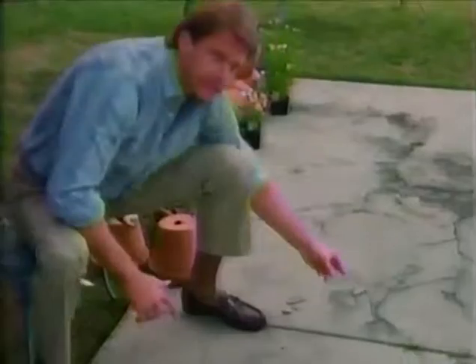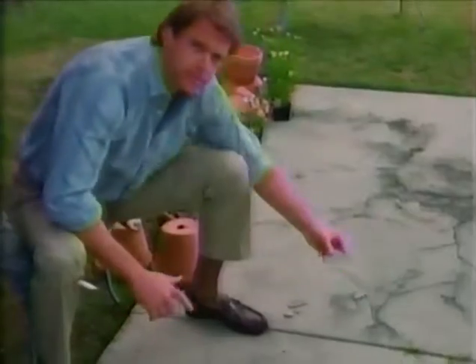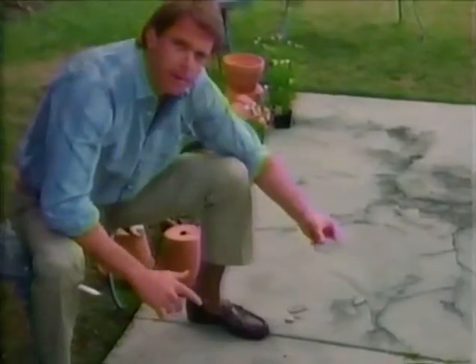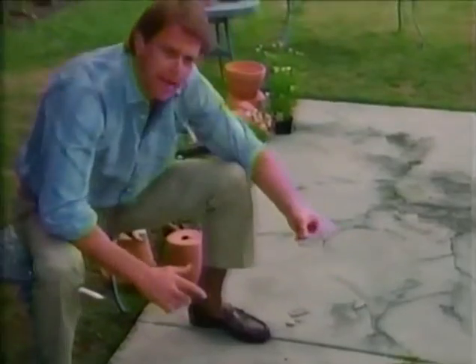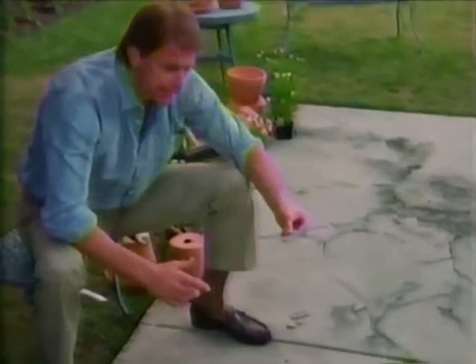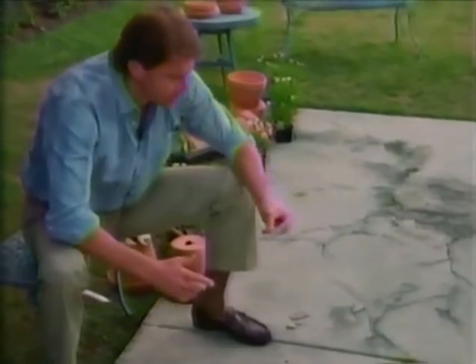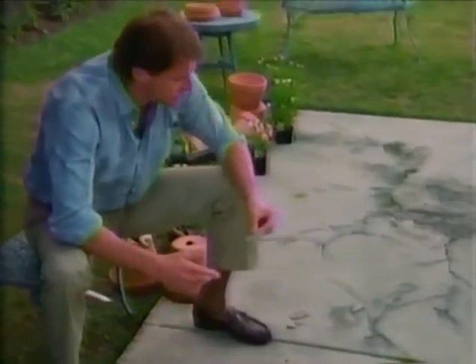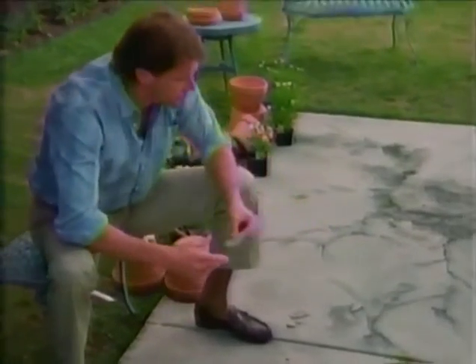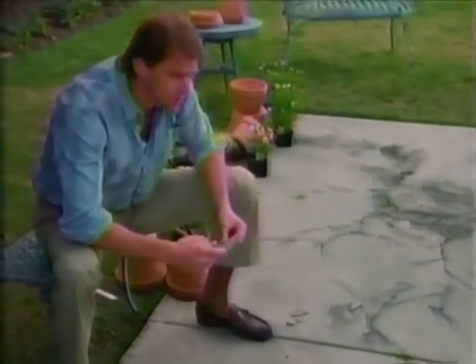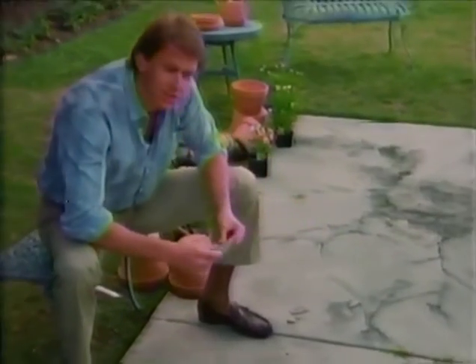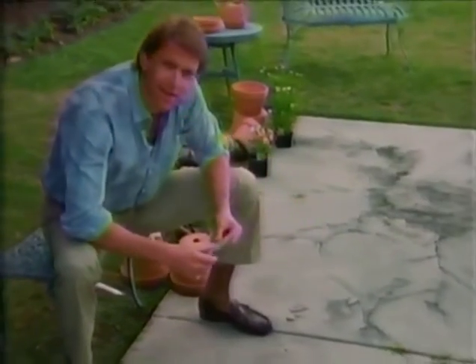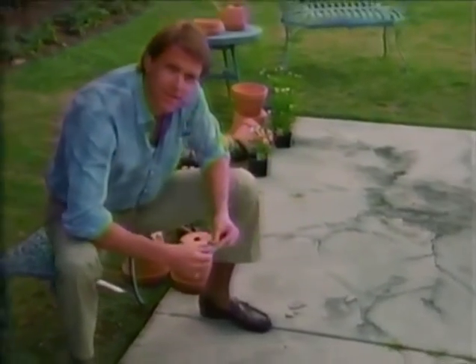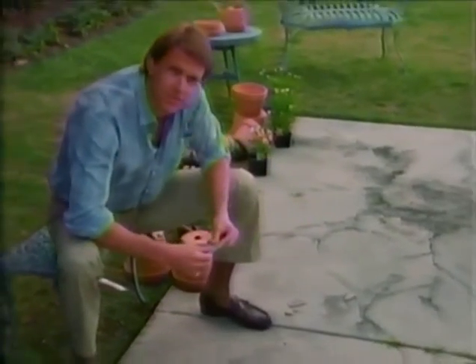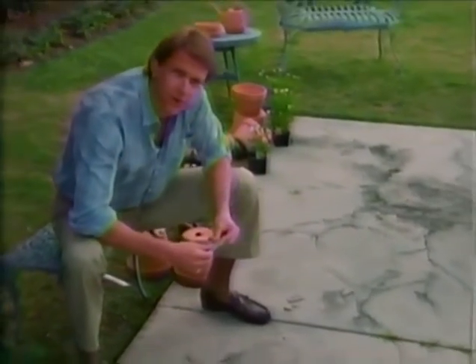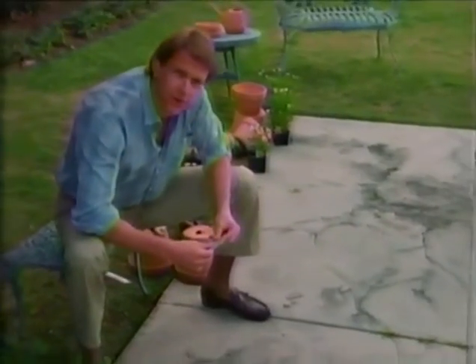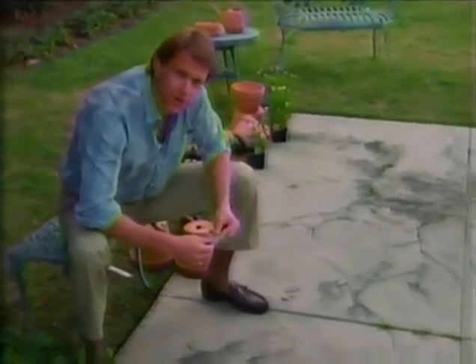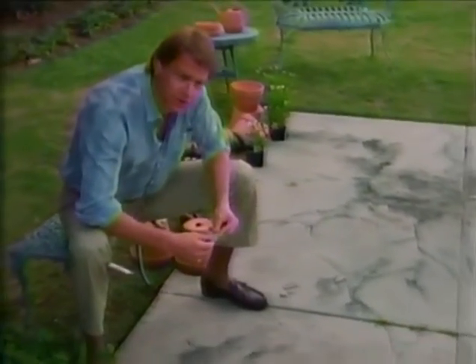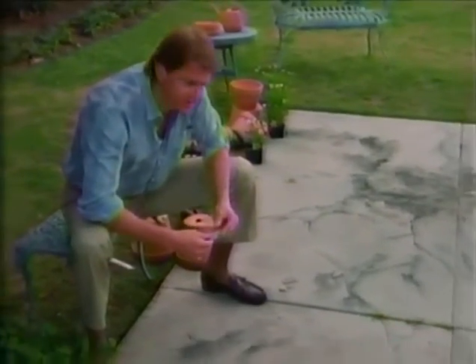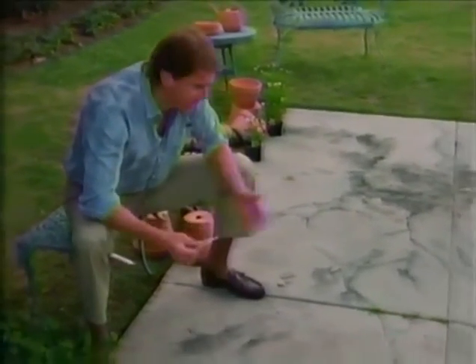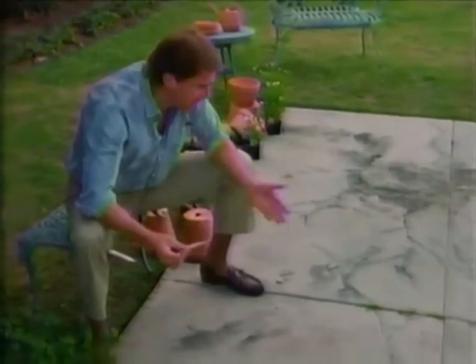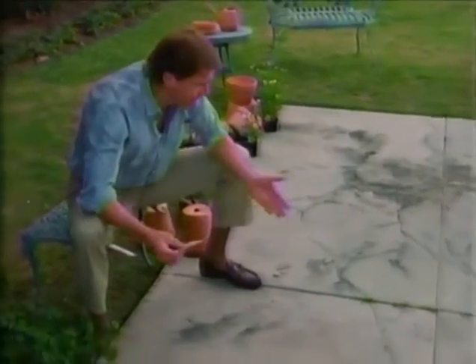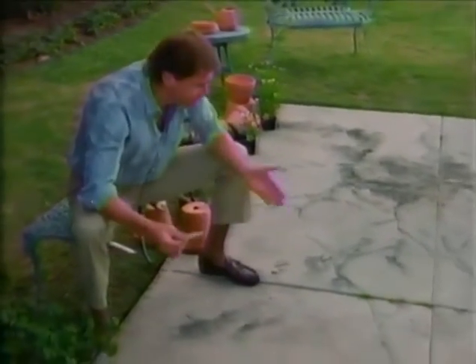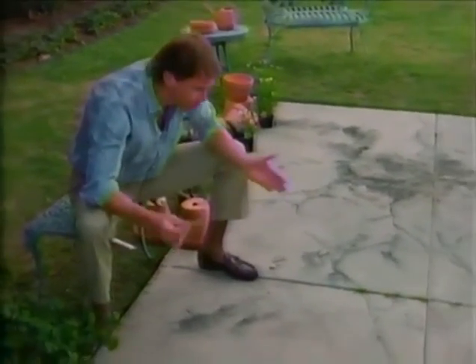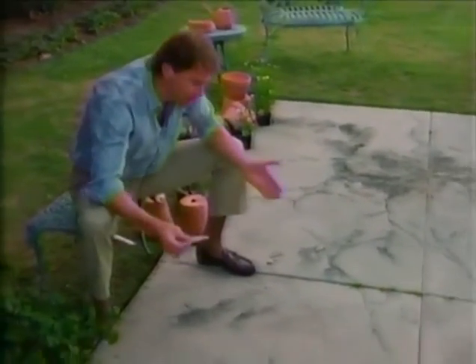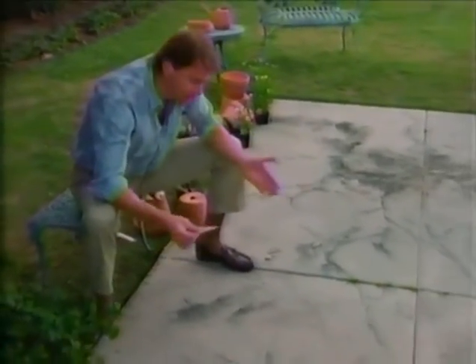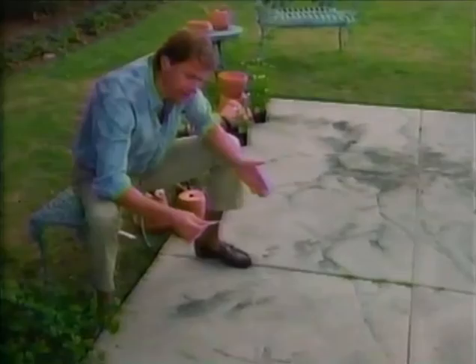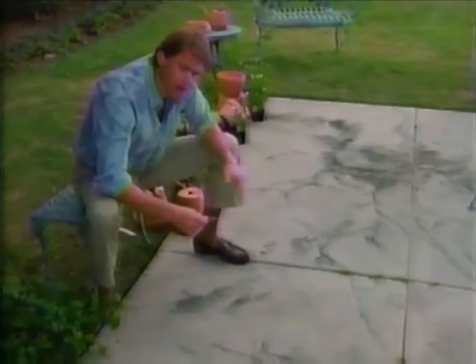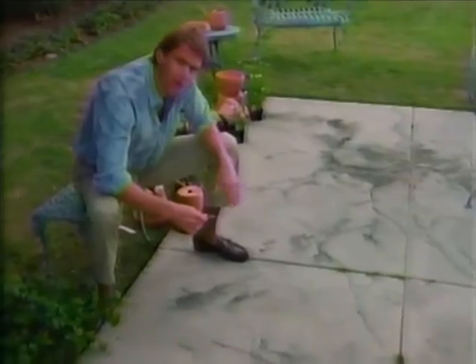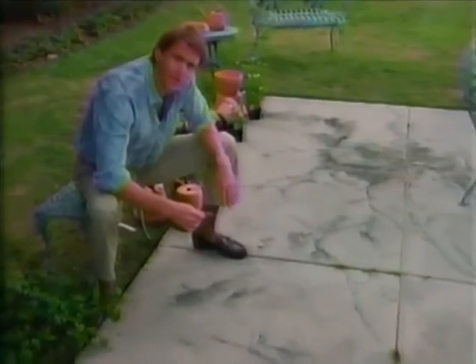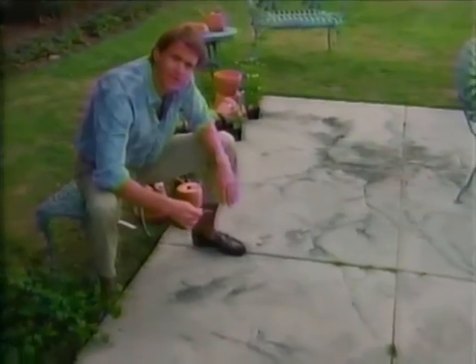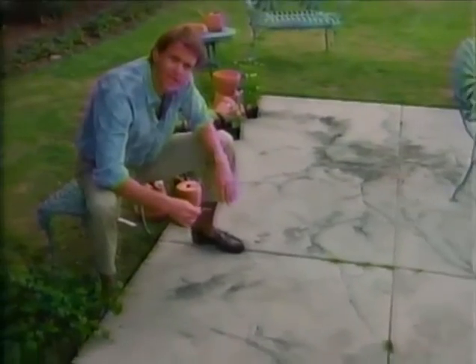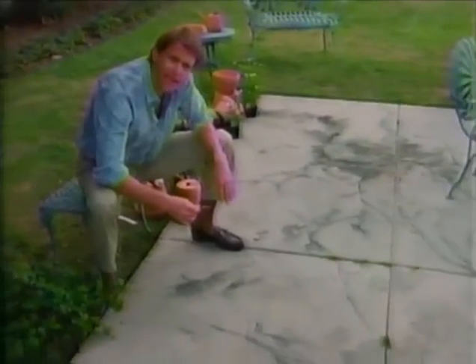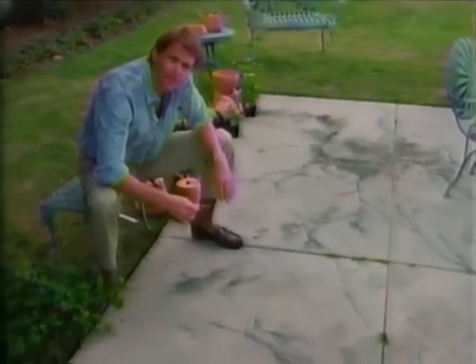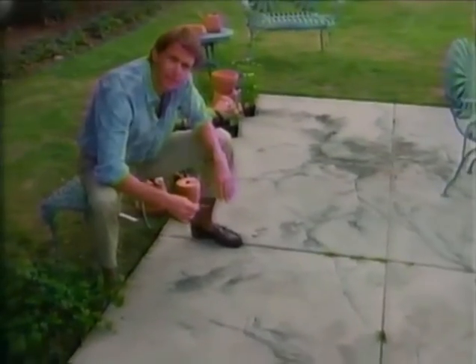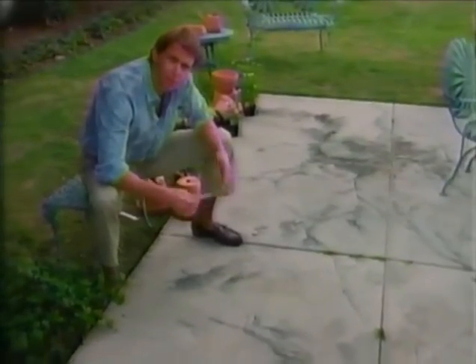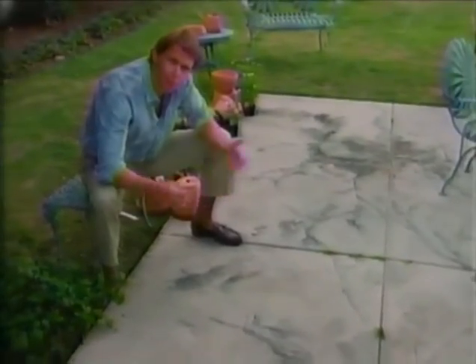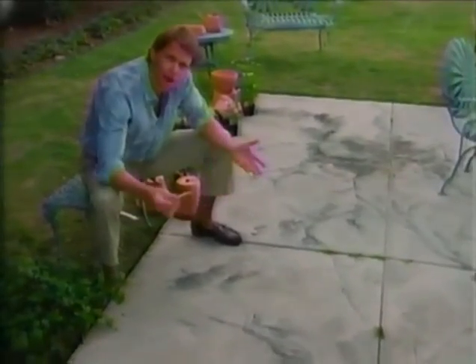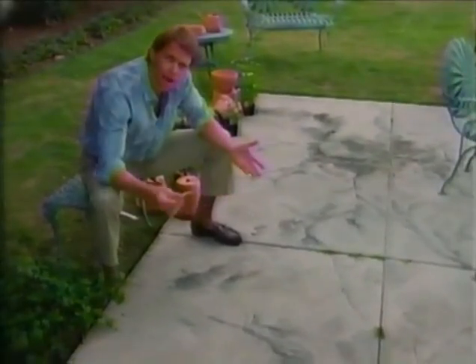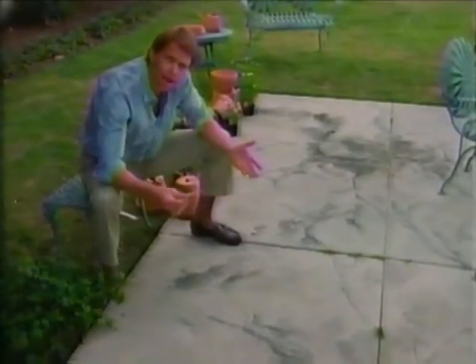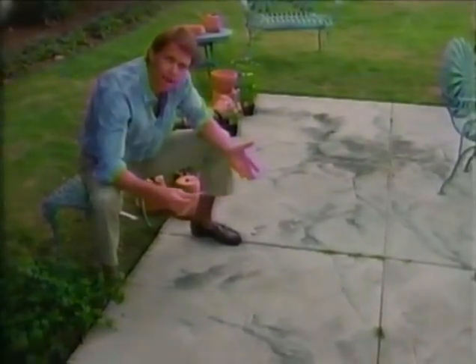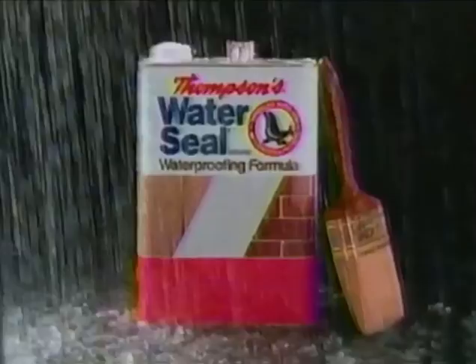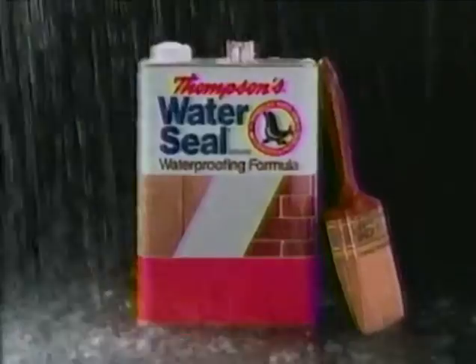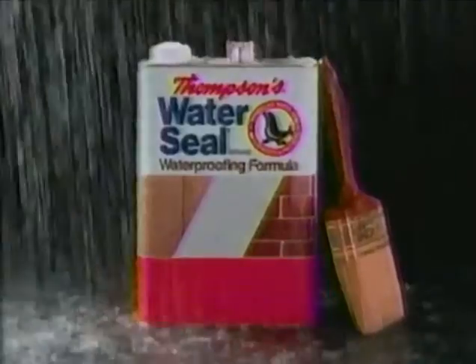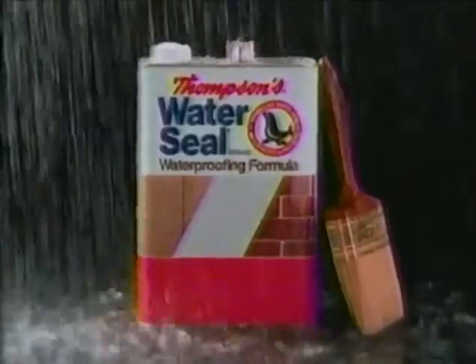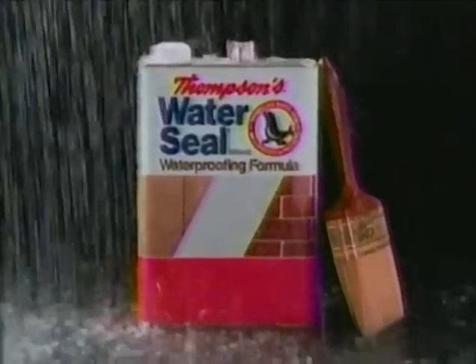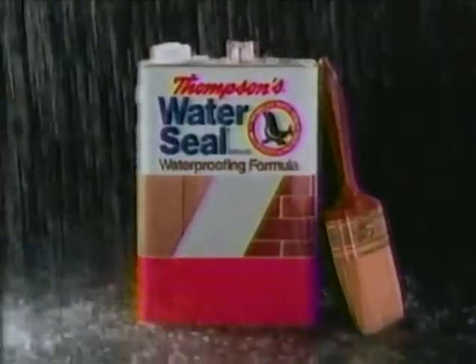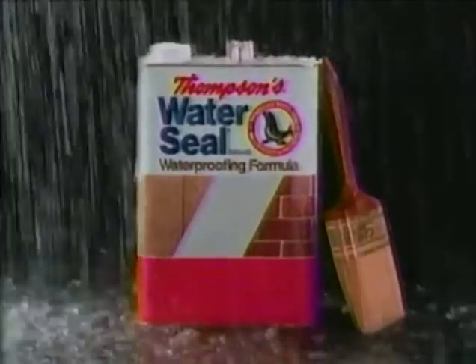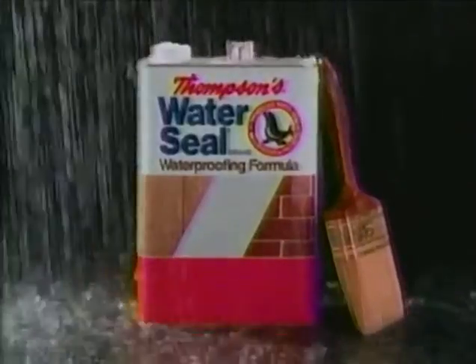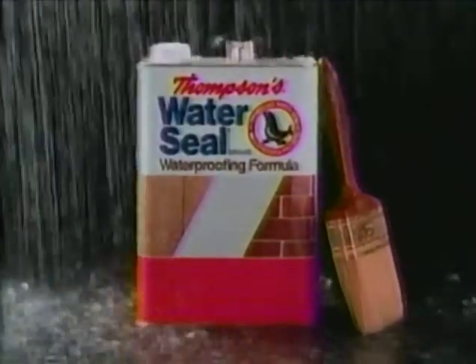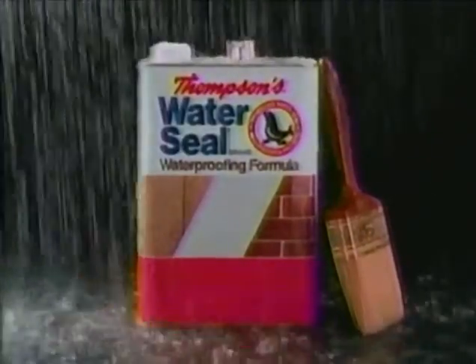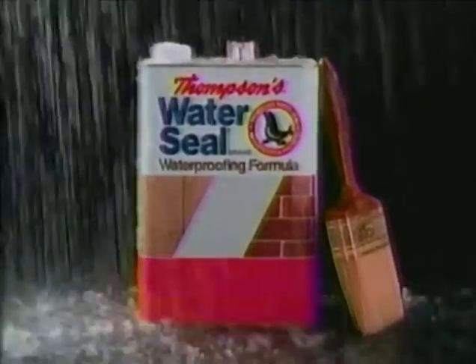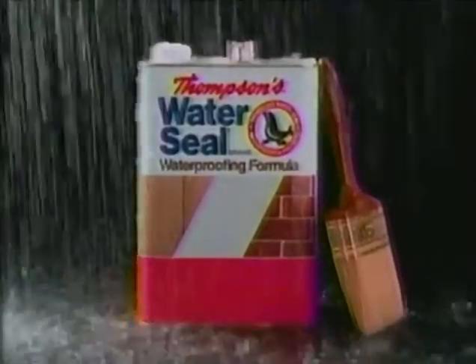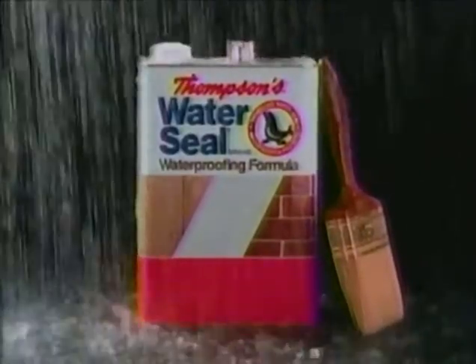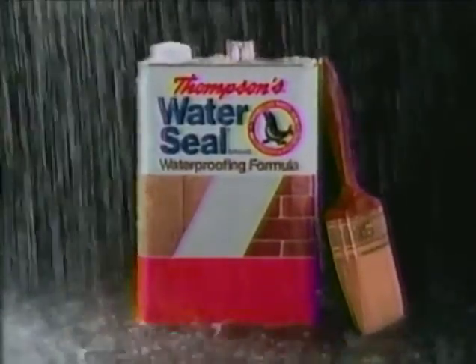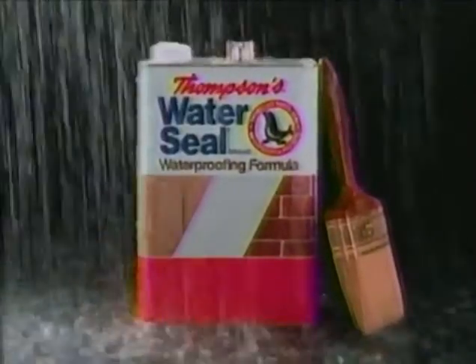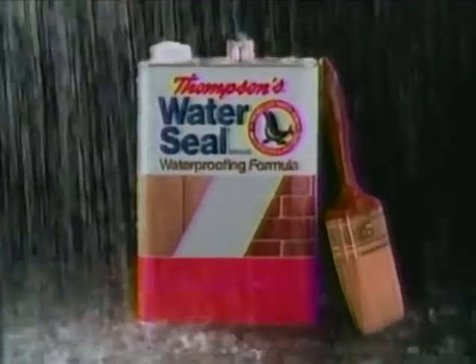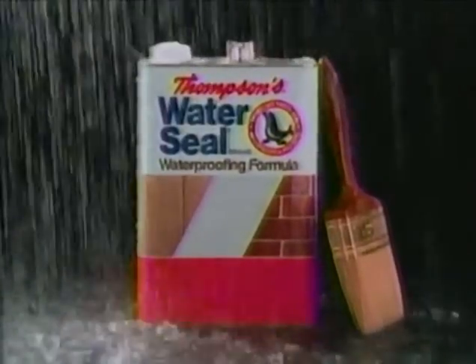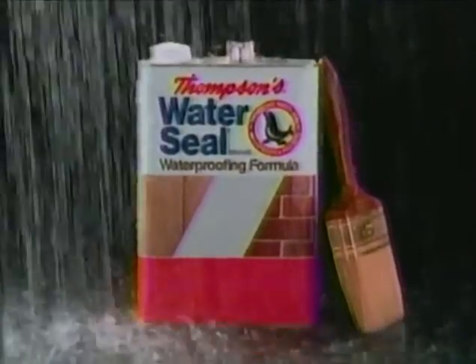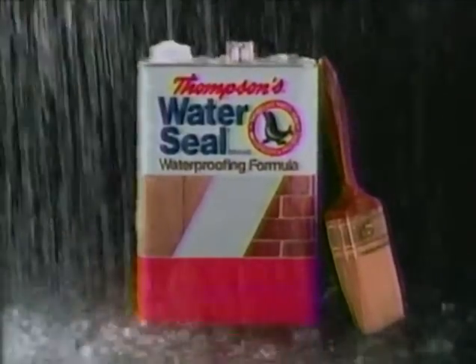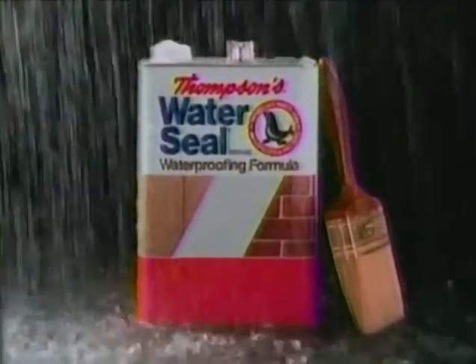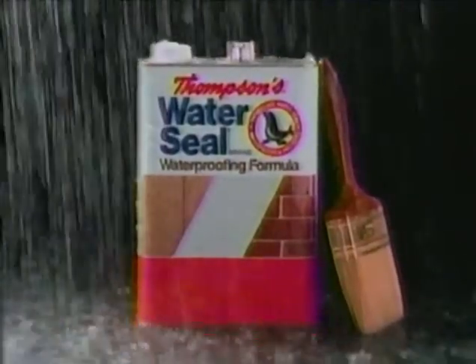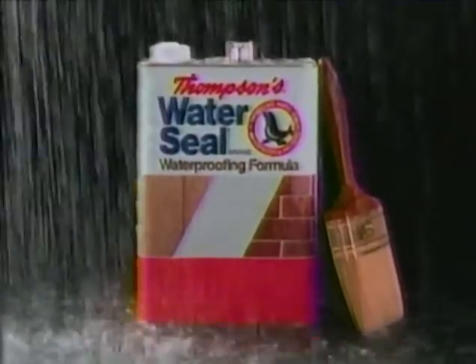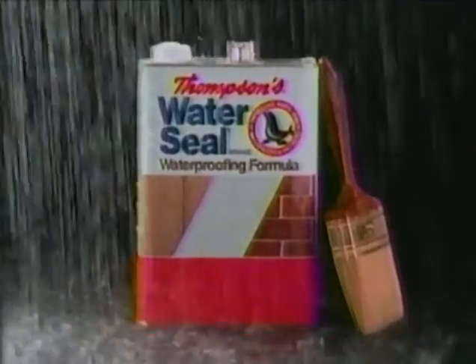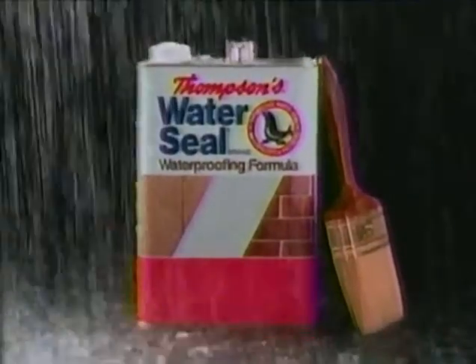This patio was supposed to last for years. Now I have $1,200 in damage. Why? Your concrete wasn't protected with Thompson's water seal.